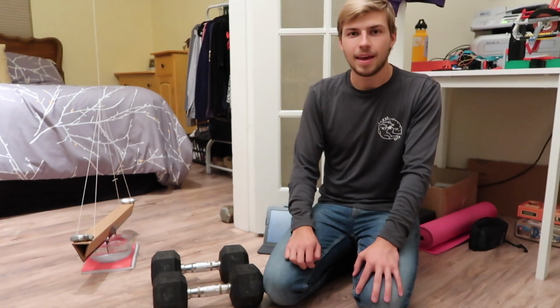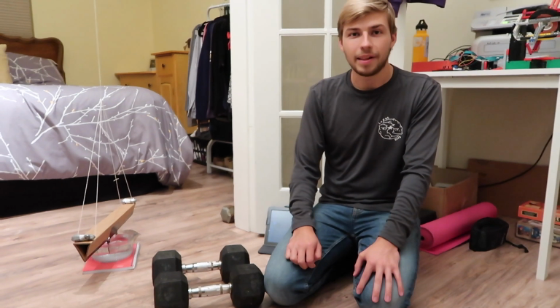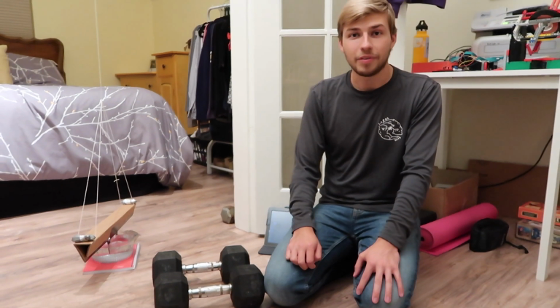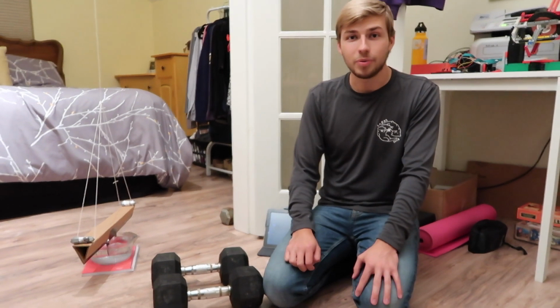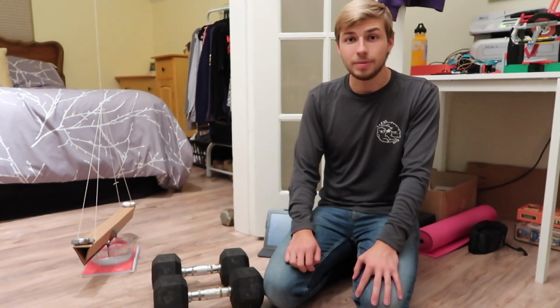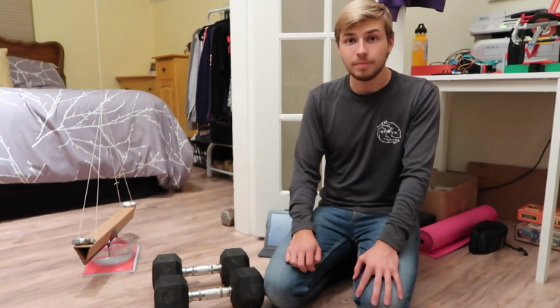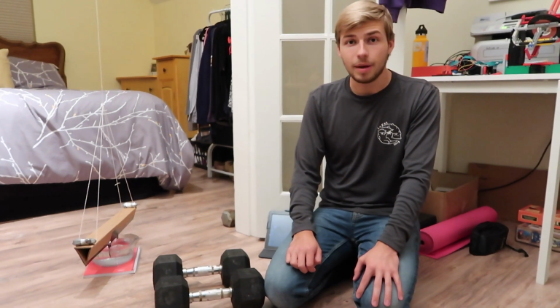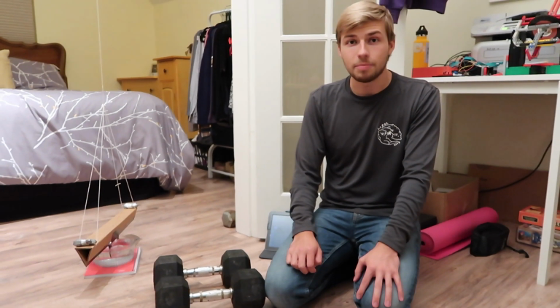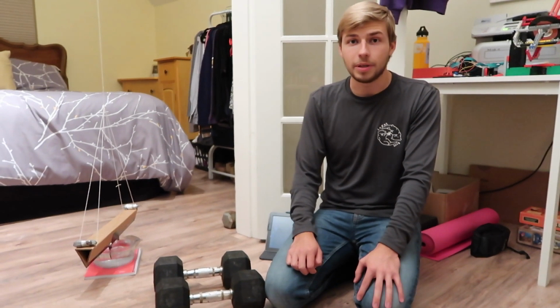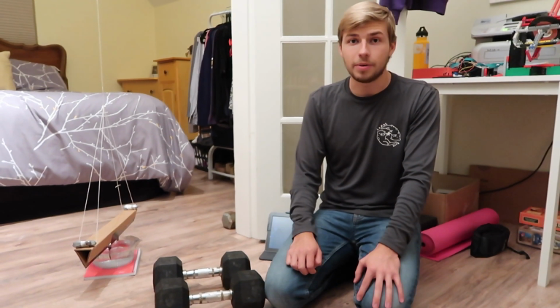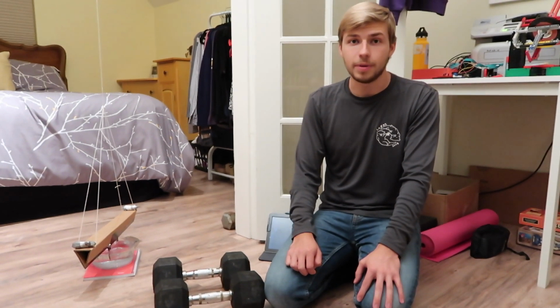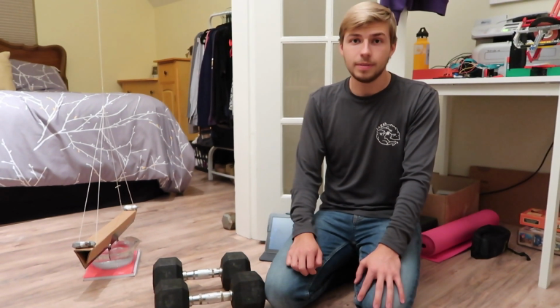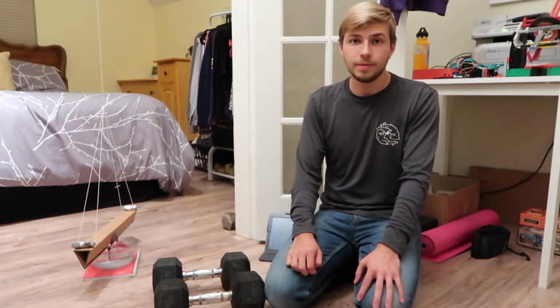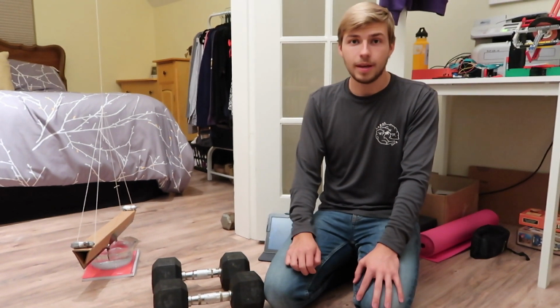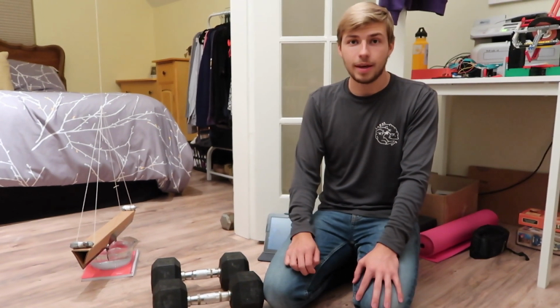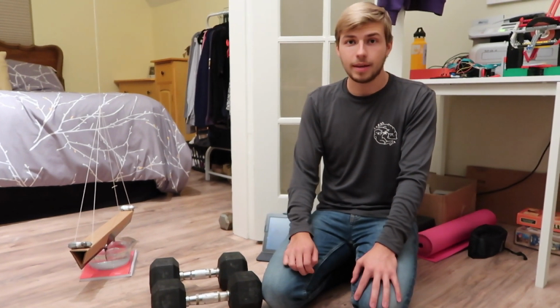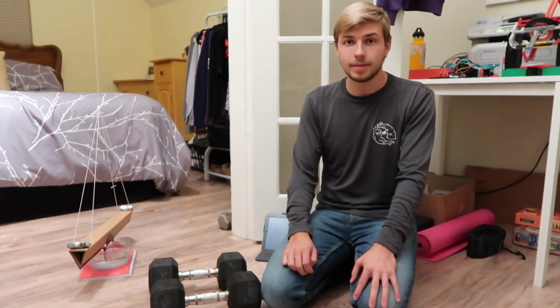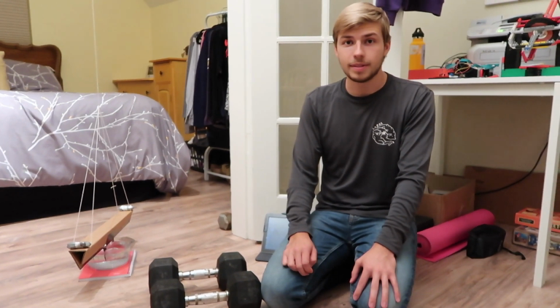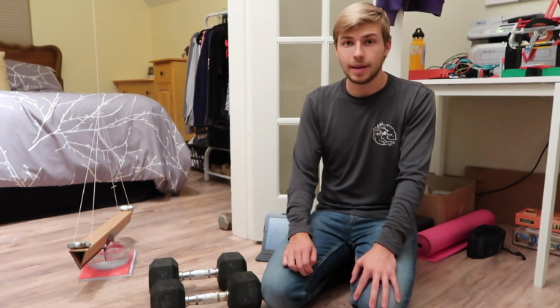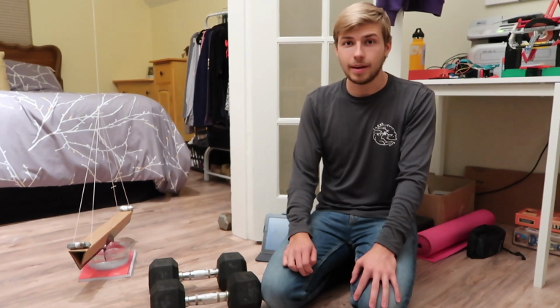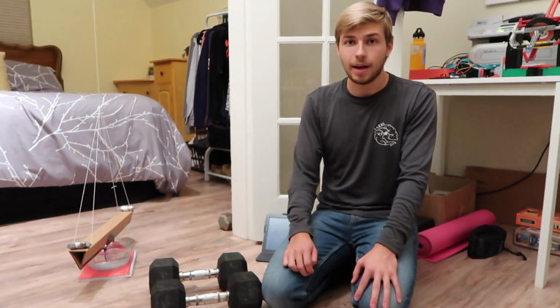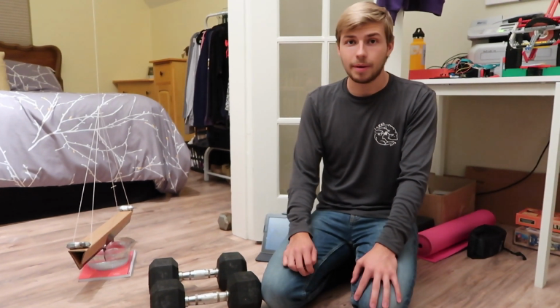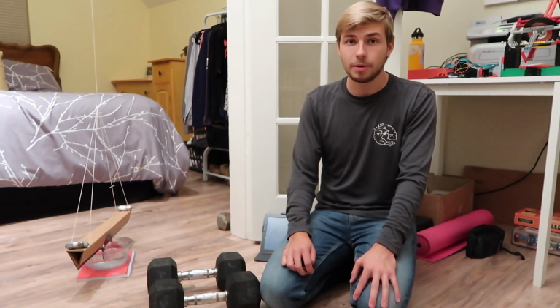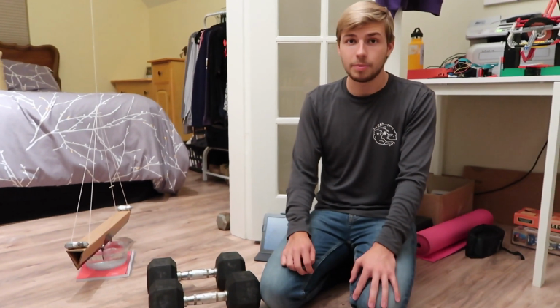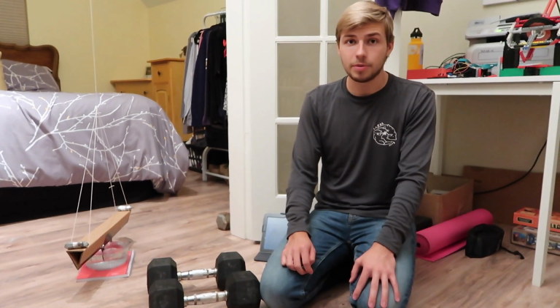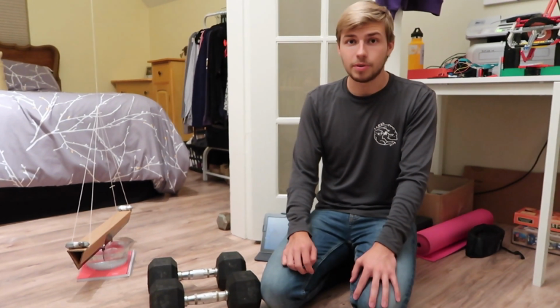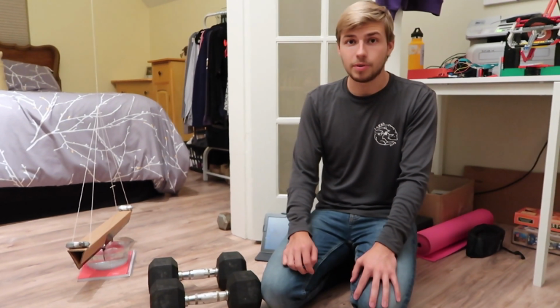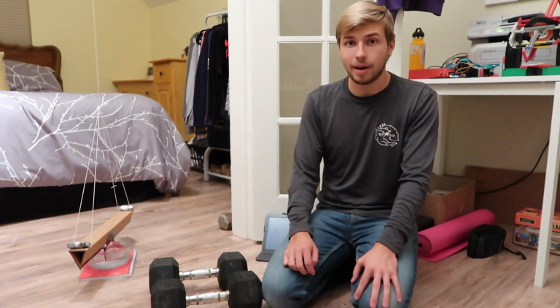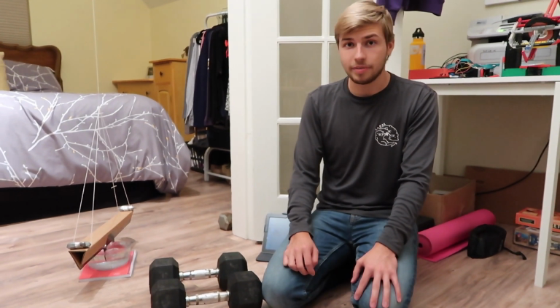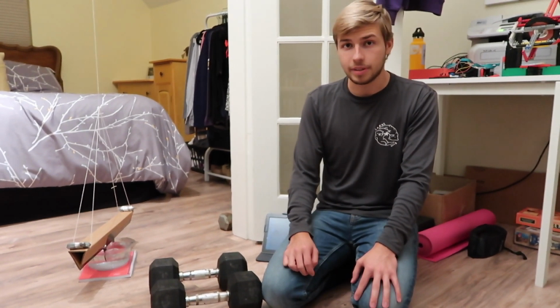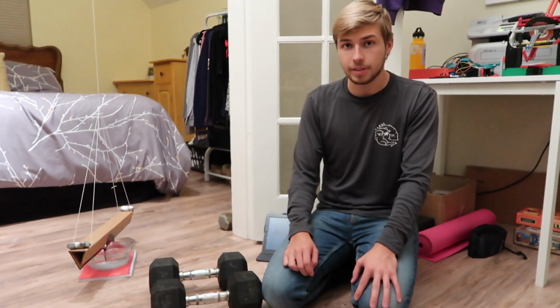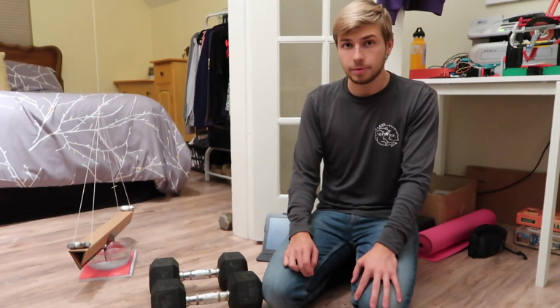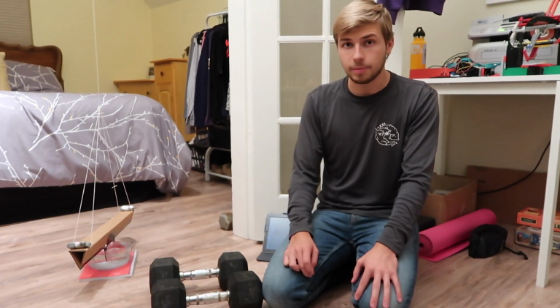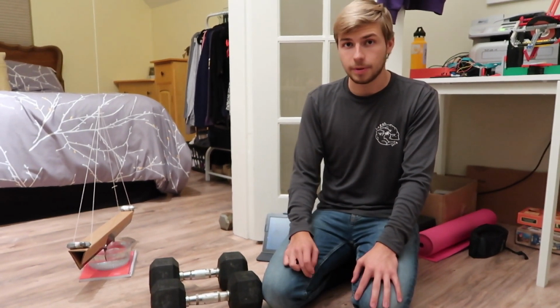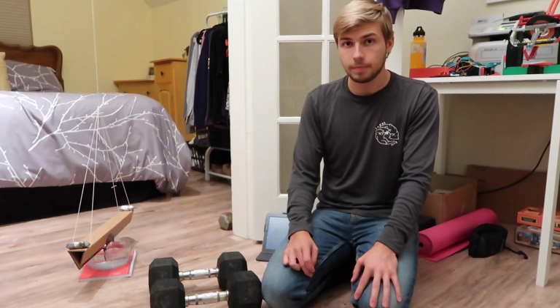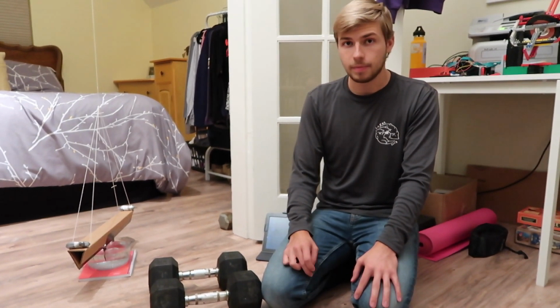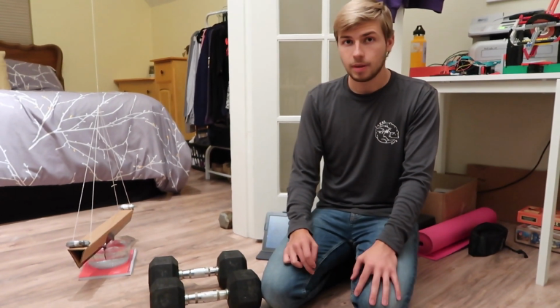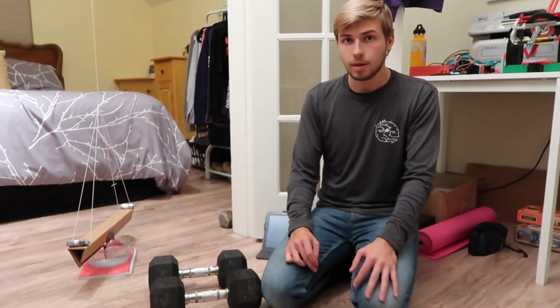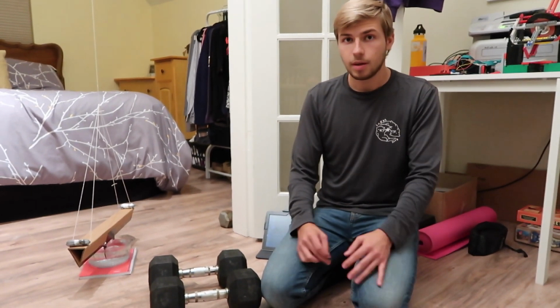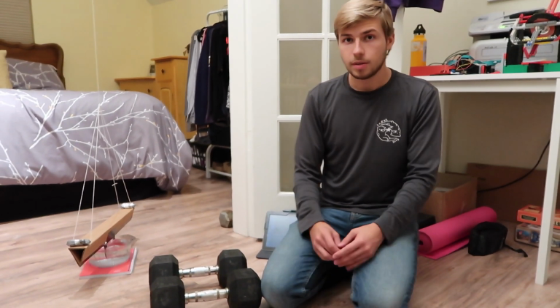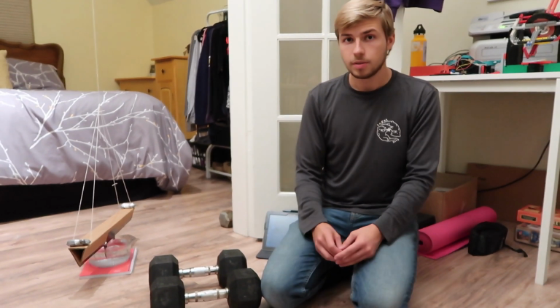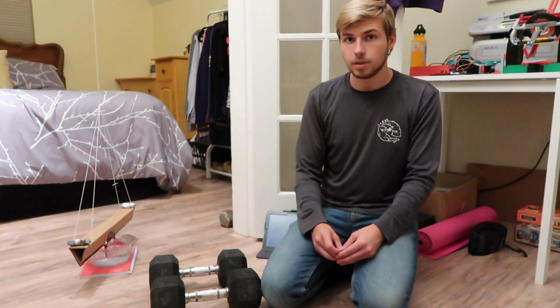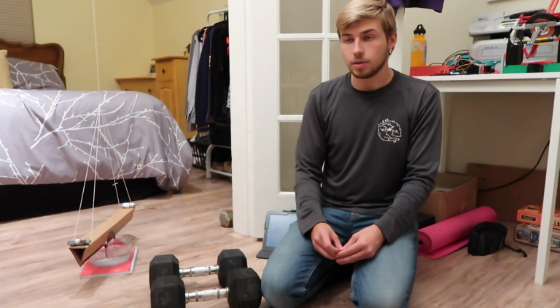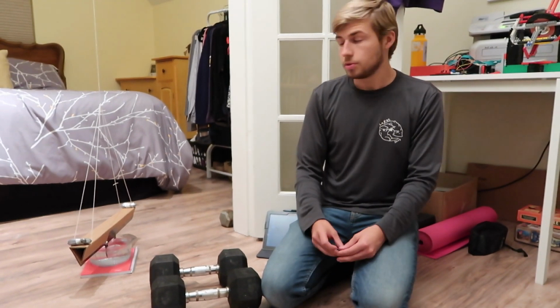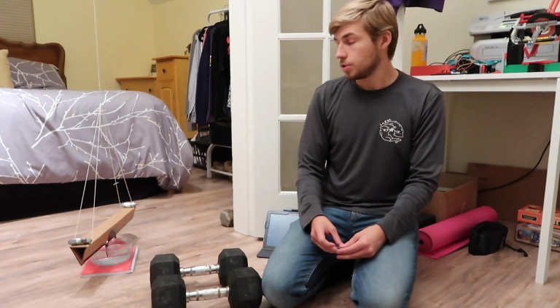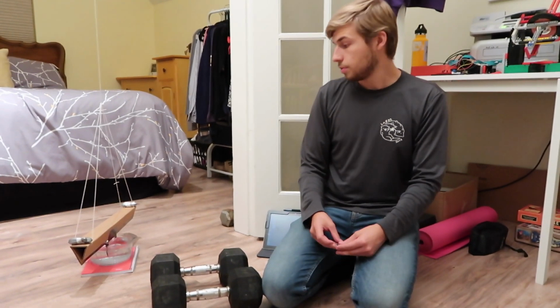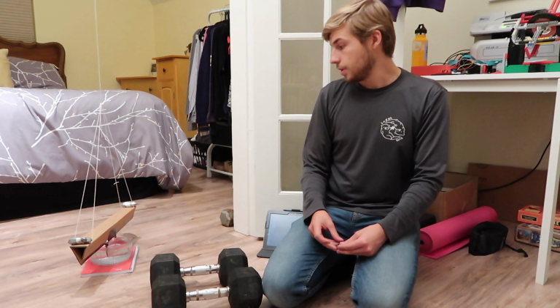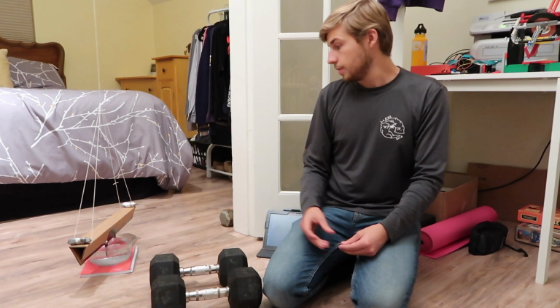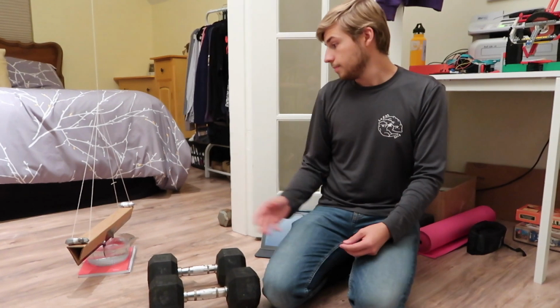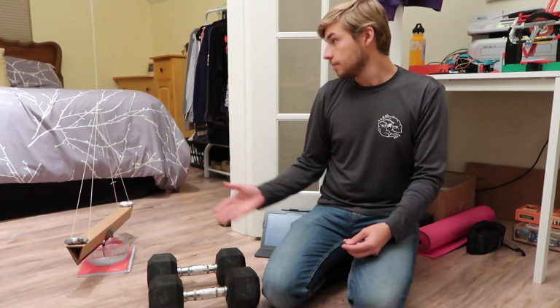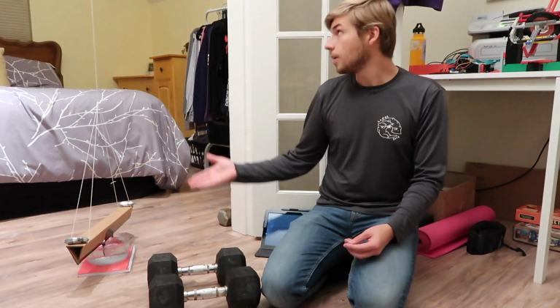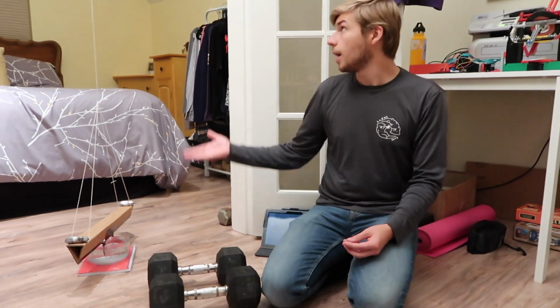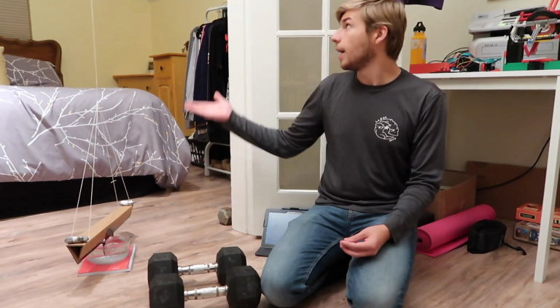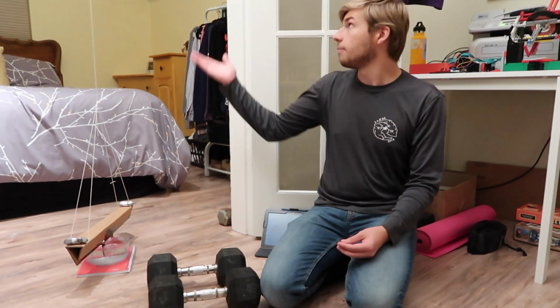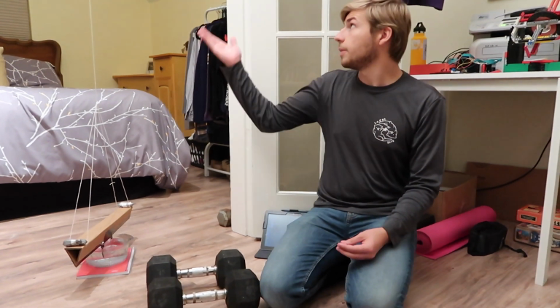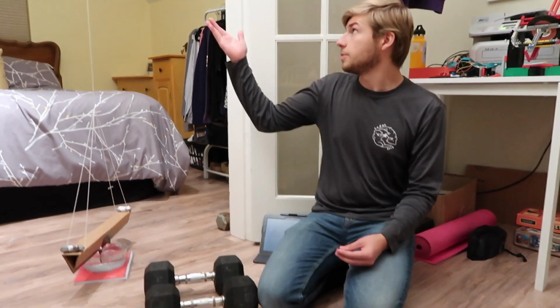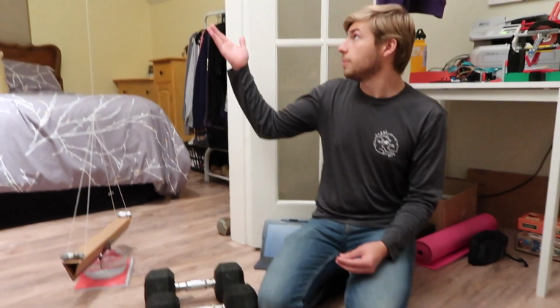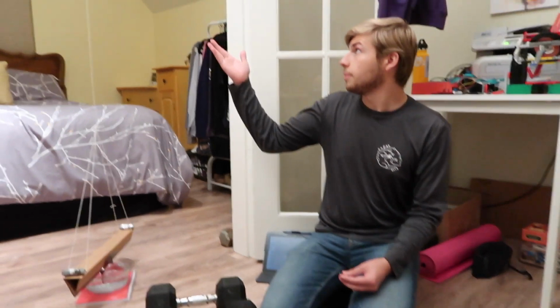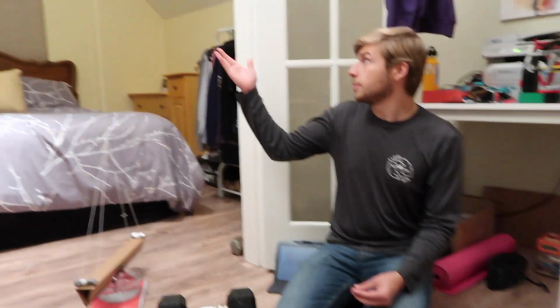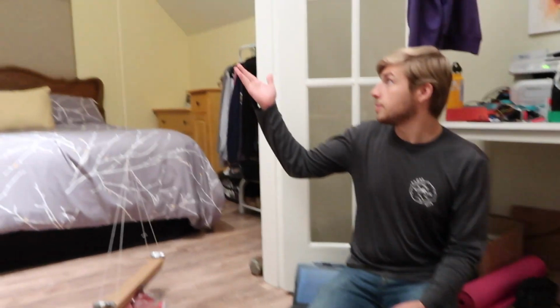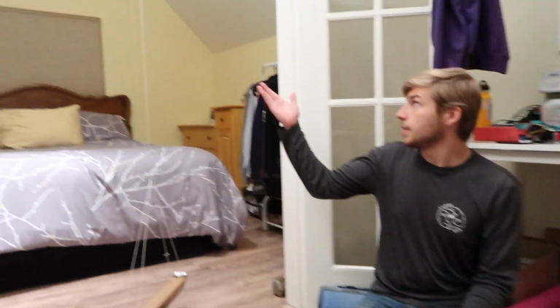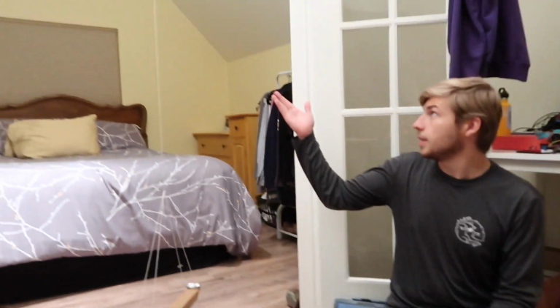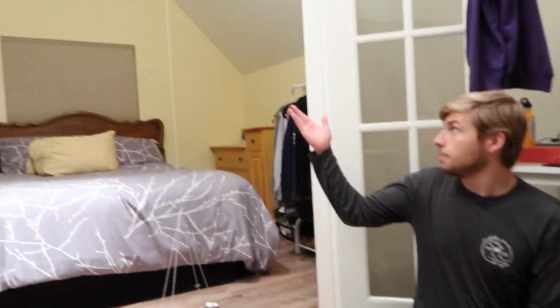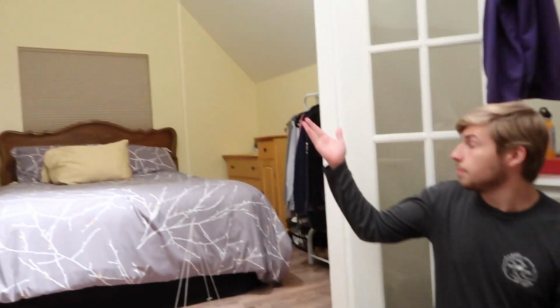Hello everyone, I'm Blake Wenner and today I'm going to be doing a gravity experiment. So shown here, I have my experiment set up.